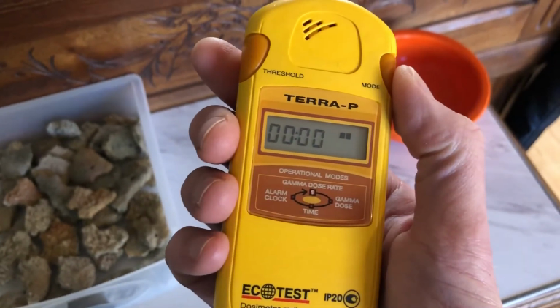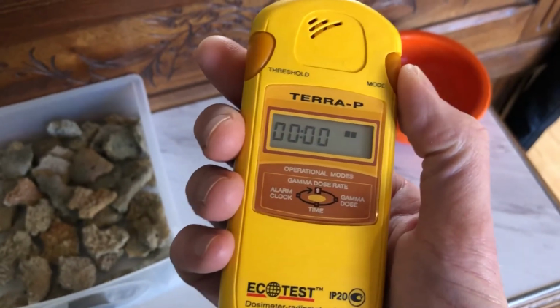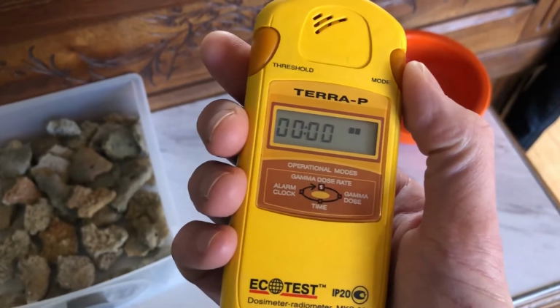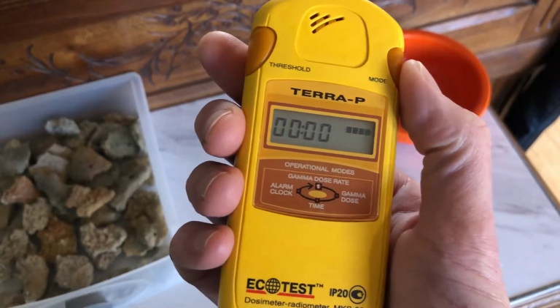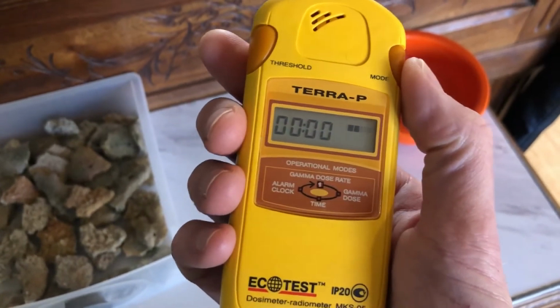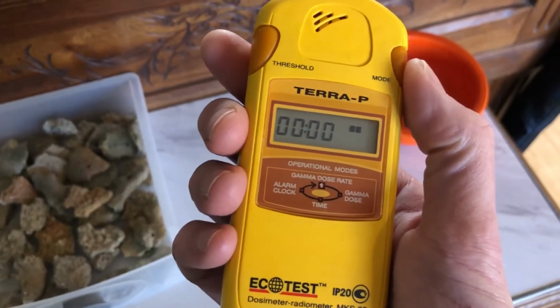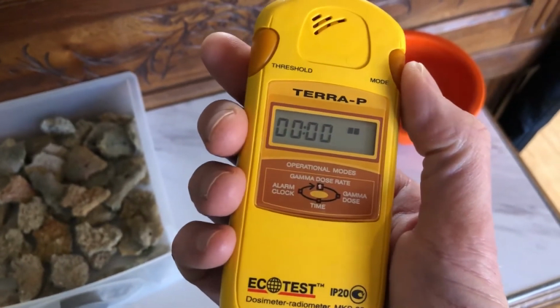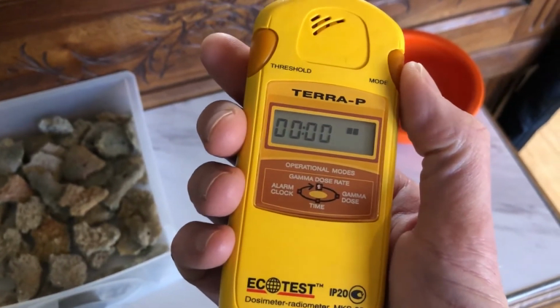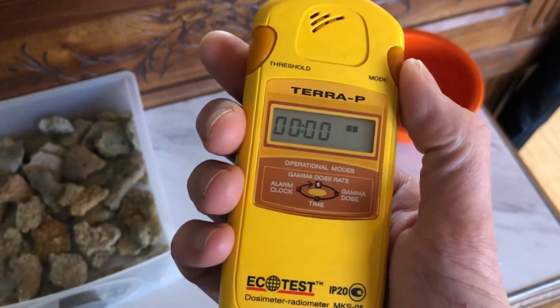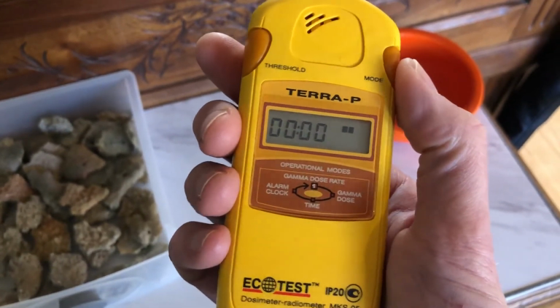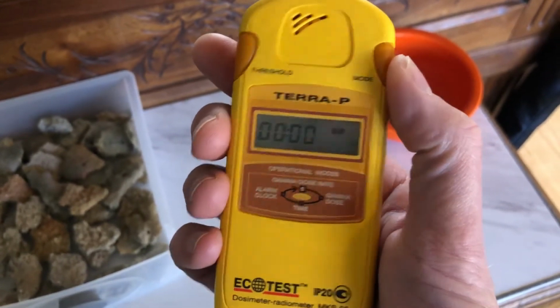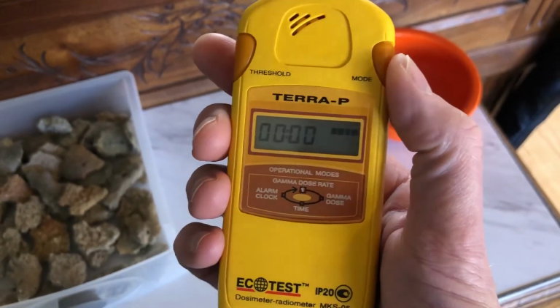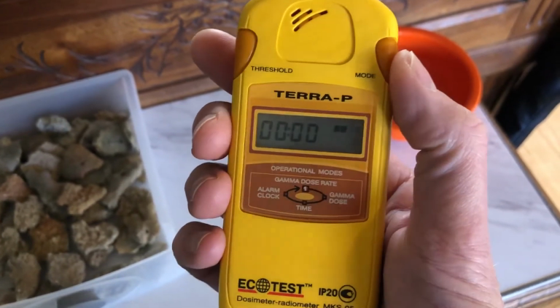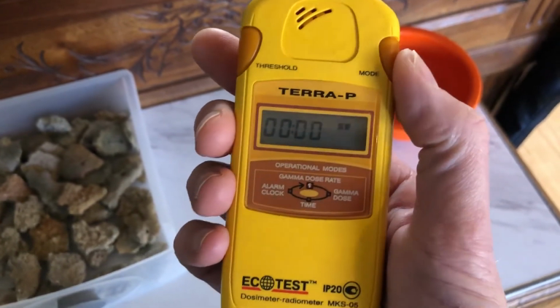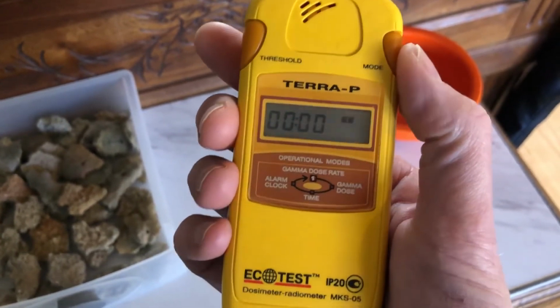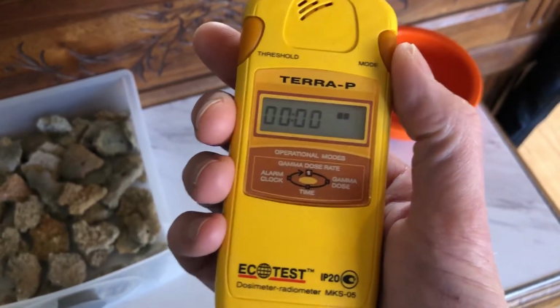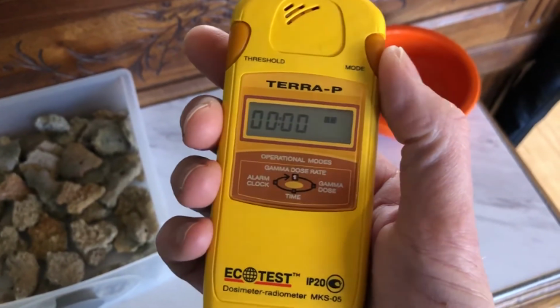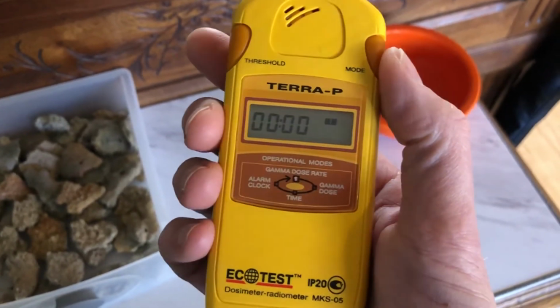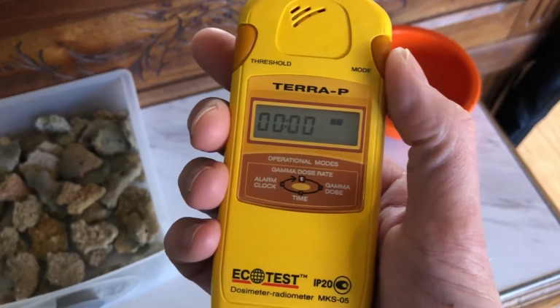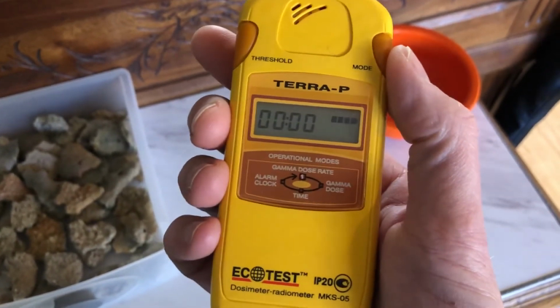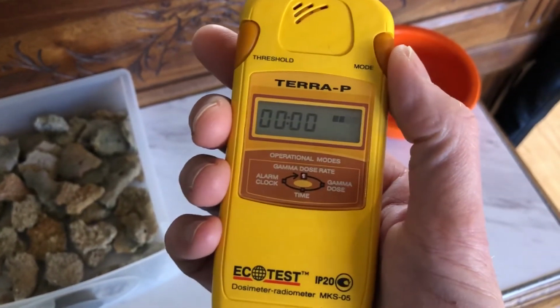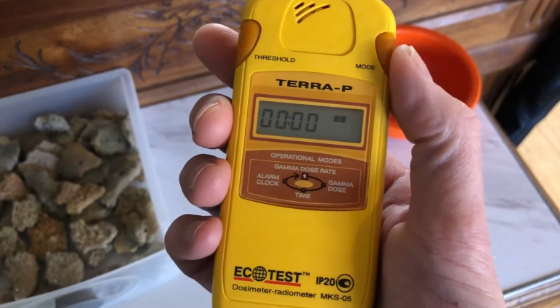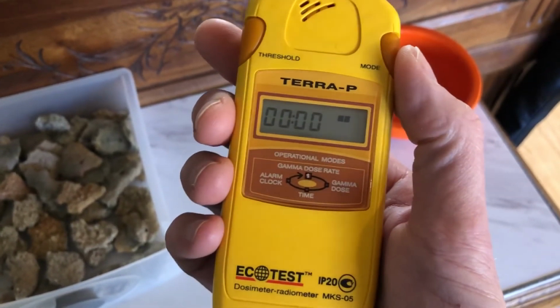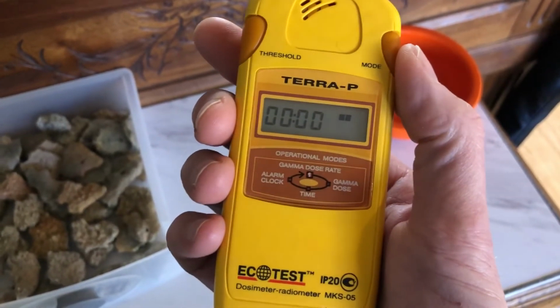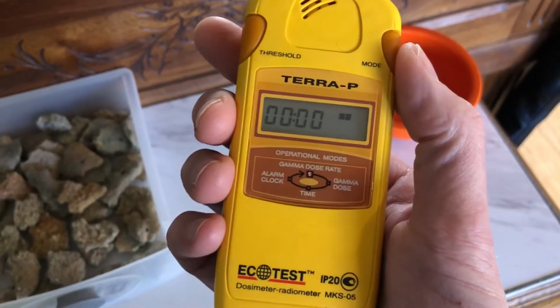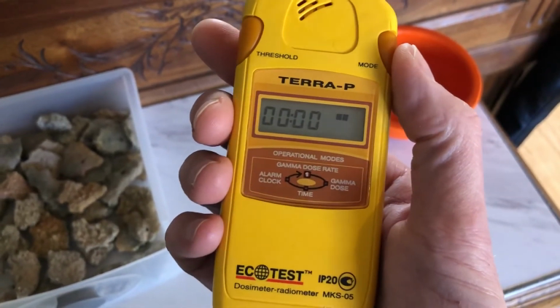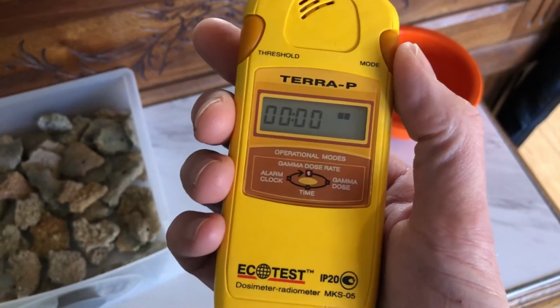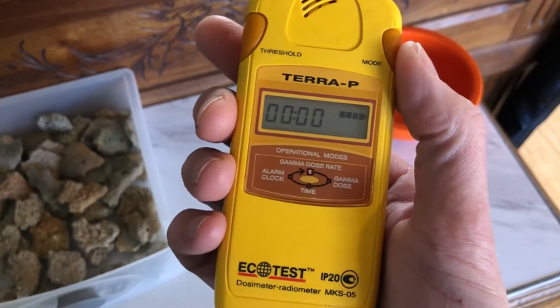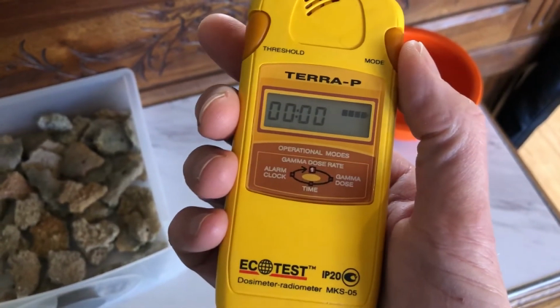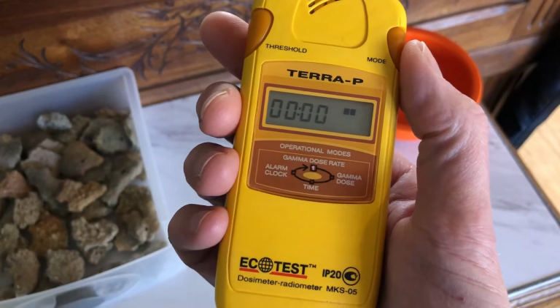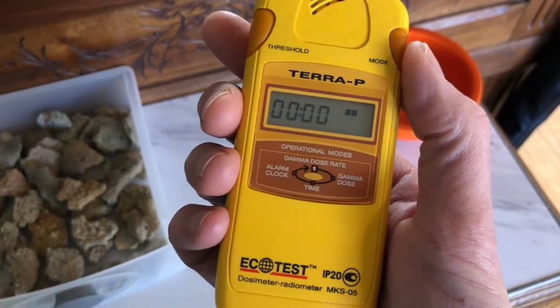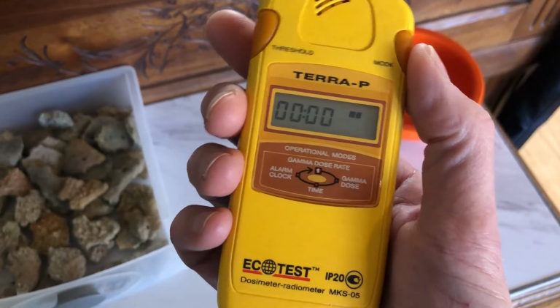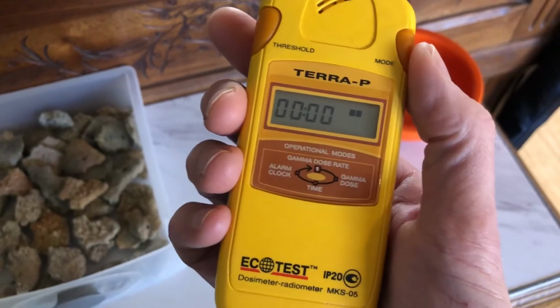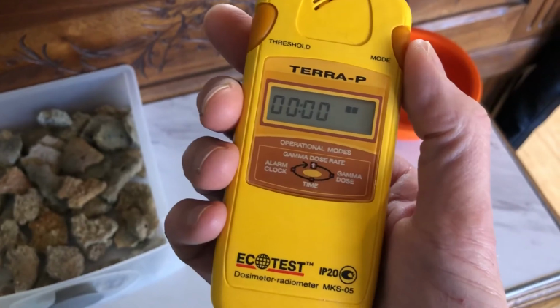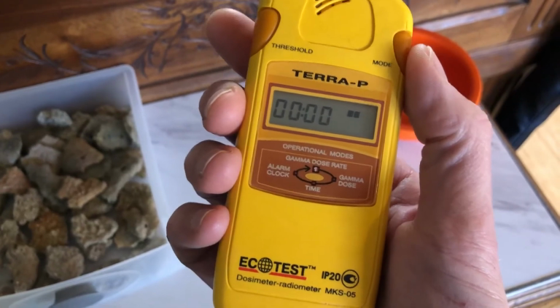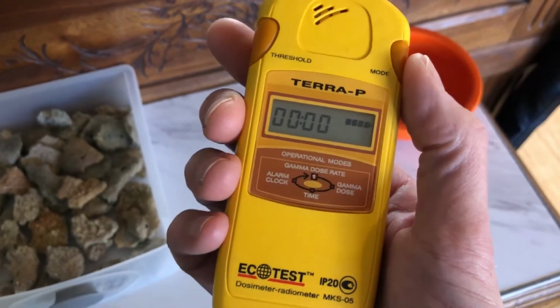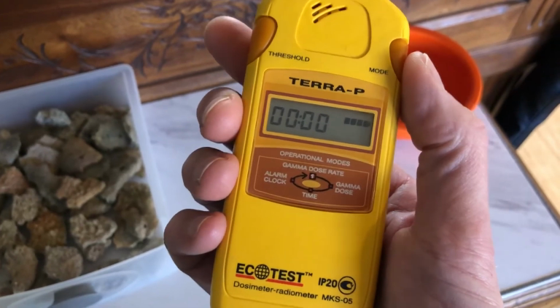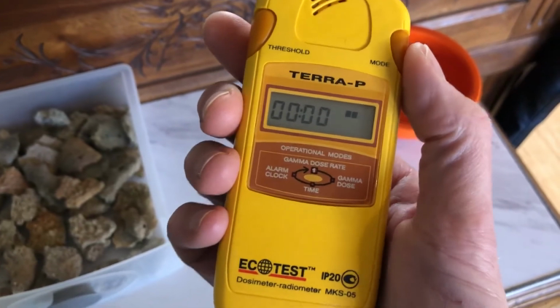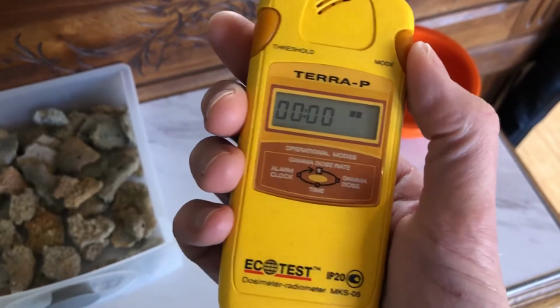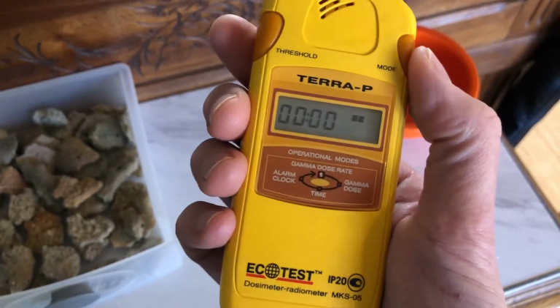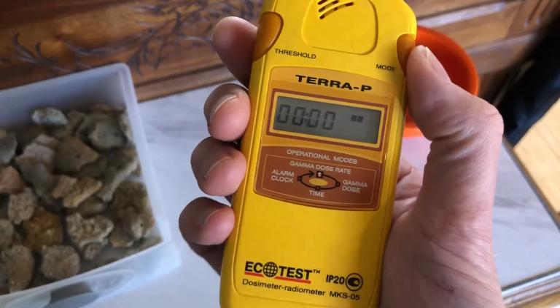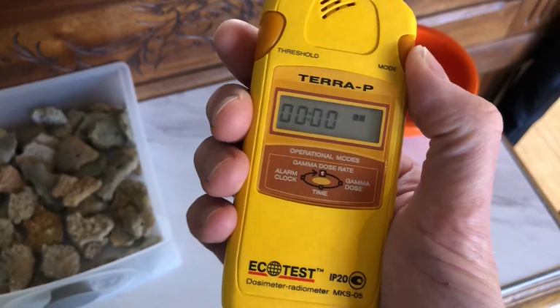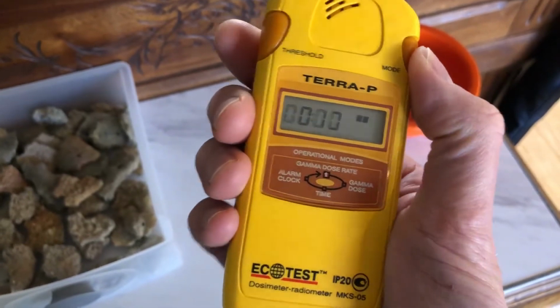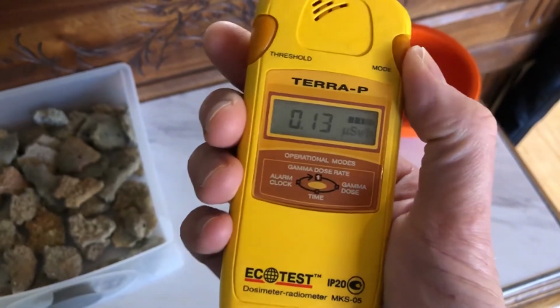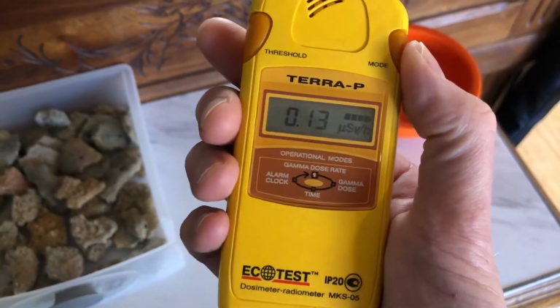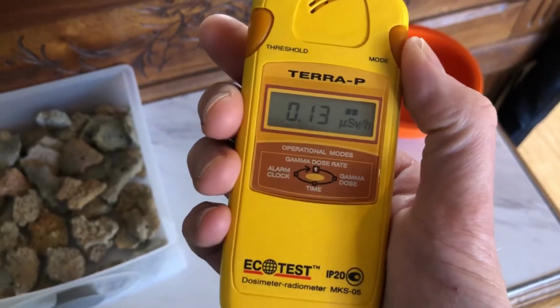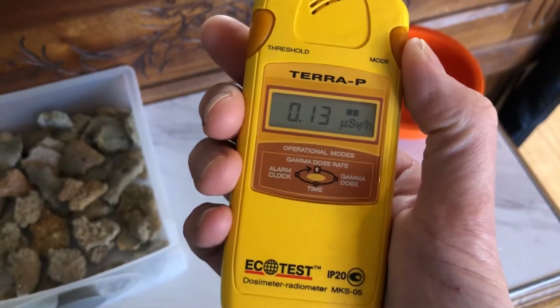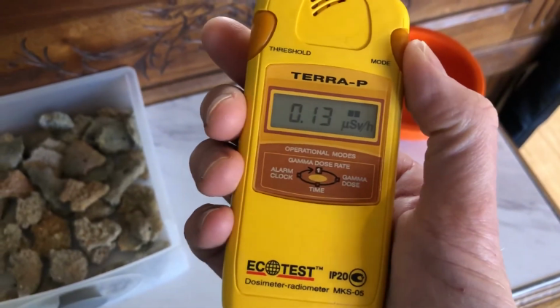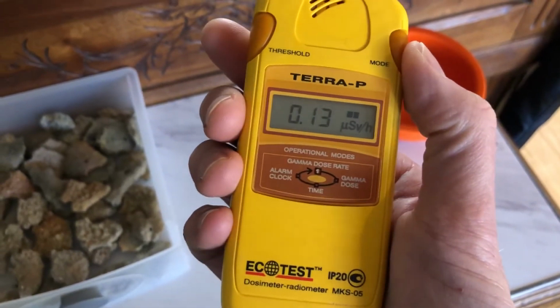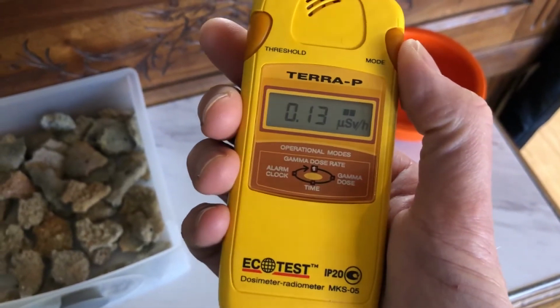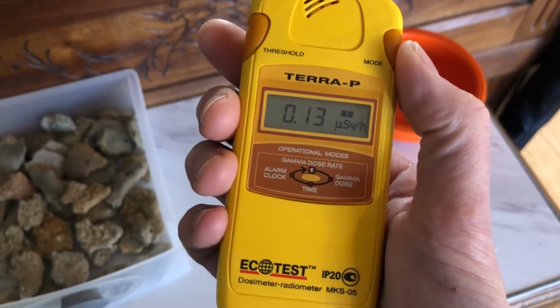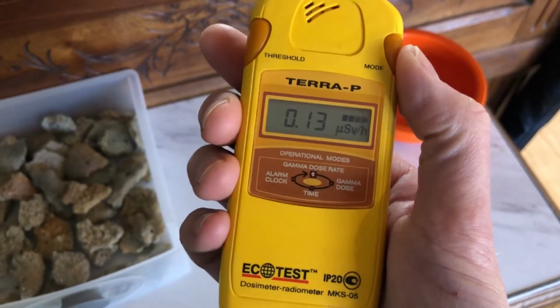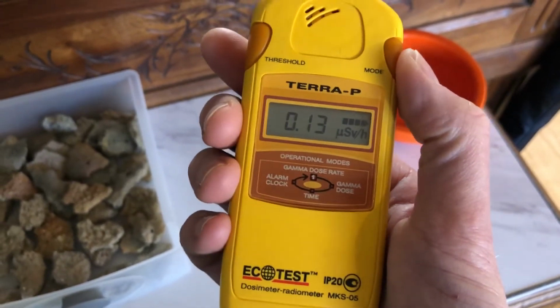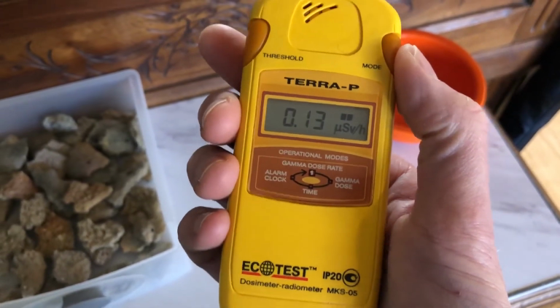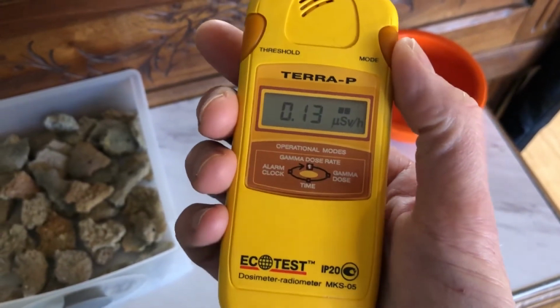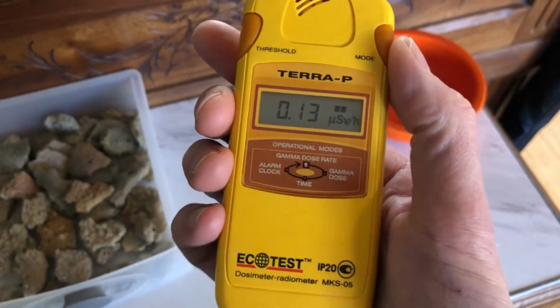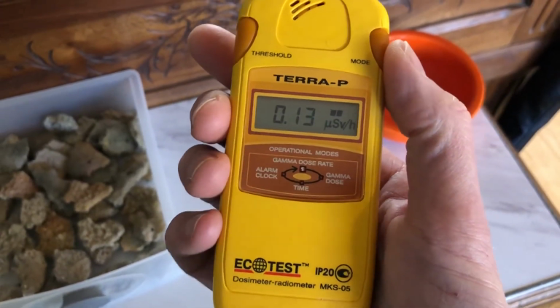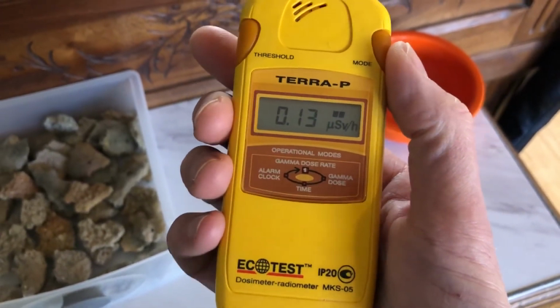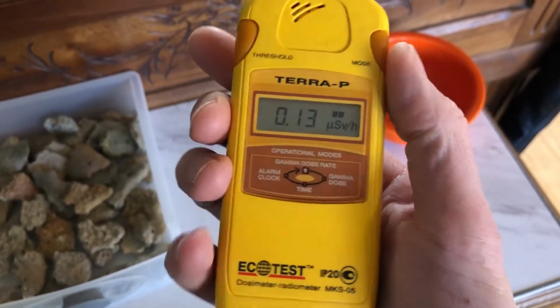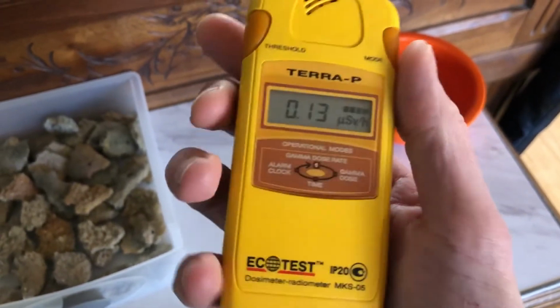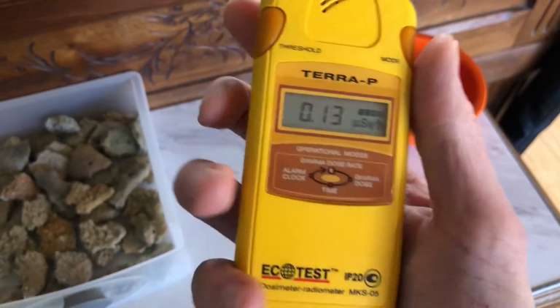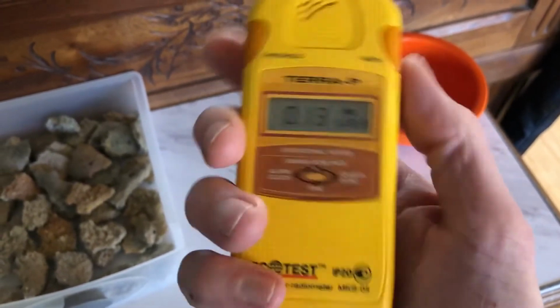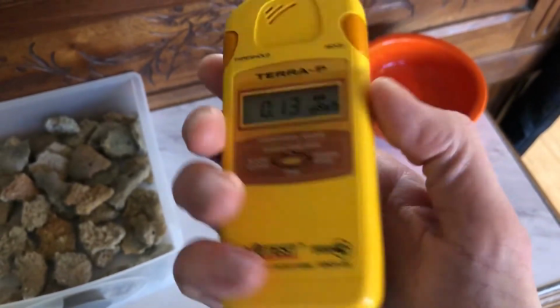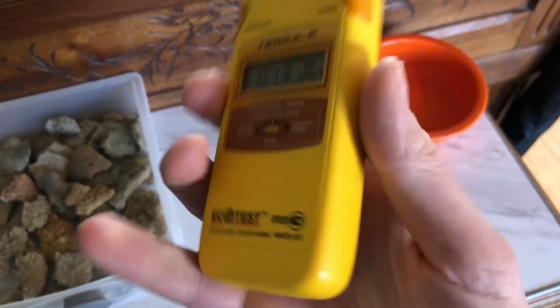That's the alarm clock. I don't know why you need an alarm clock on a Geiger counter, but sure, why not? So we'll go back to the gamma dose rate.